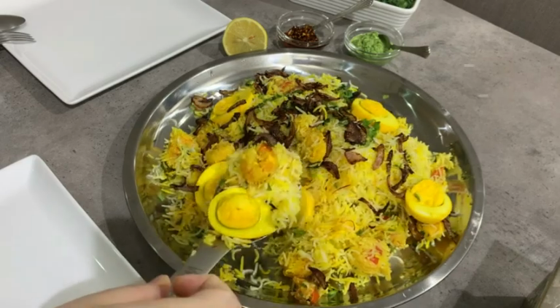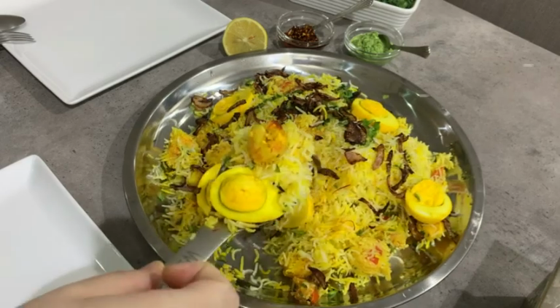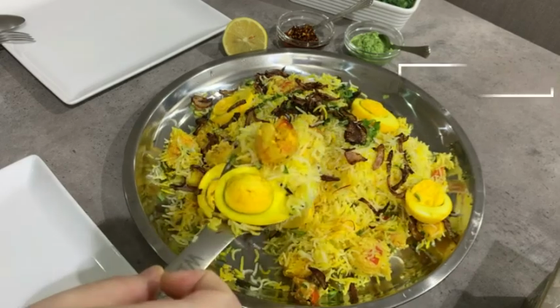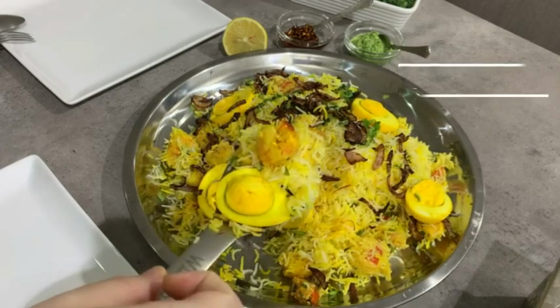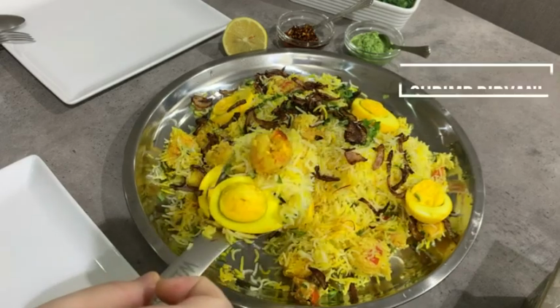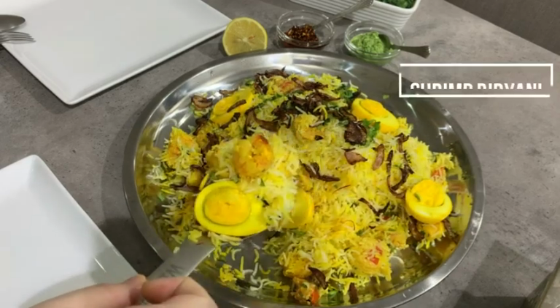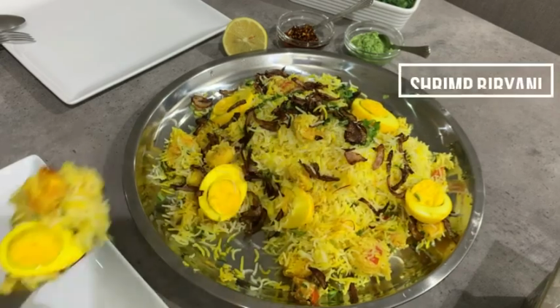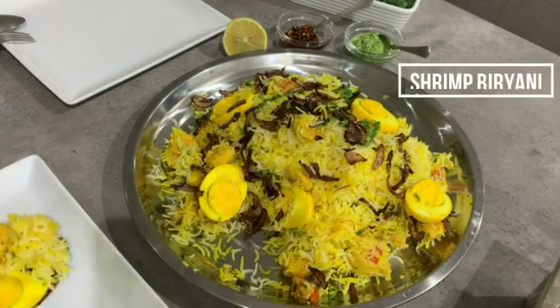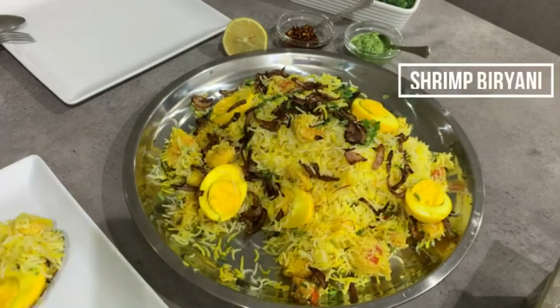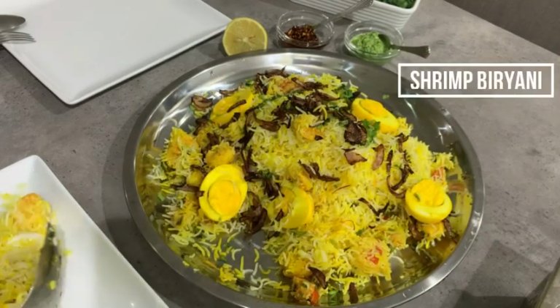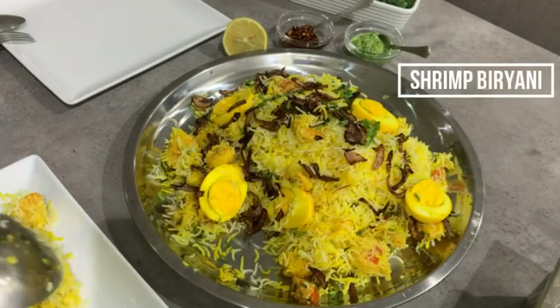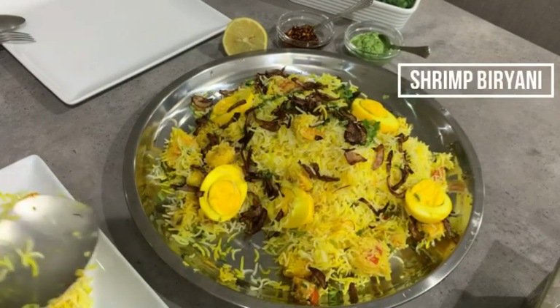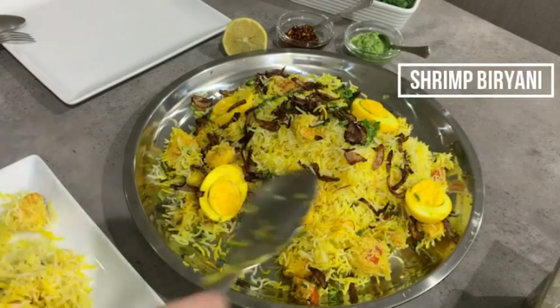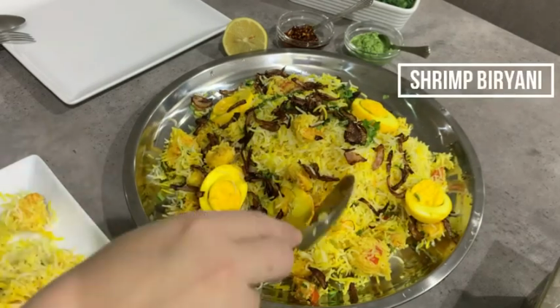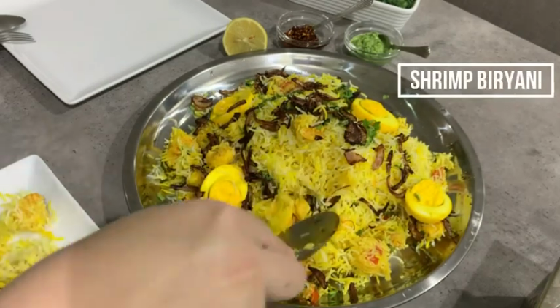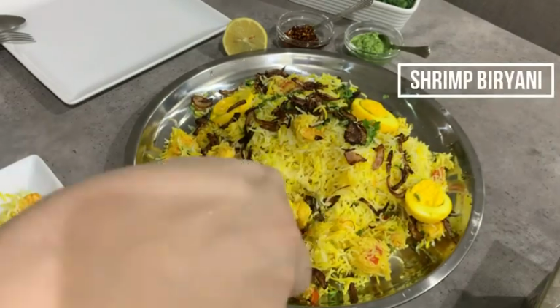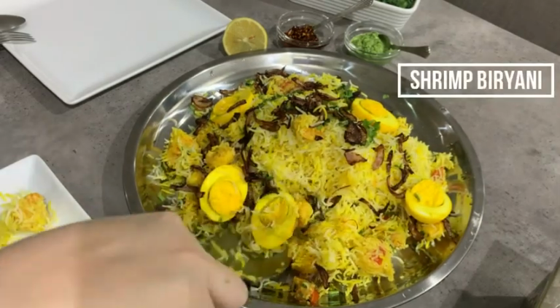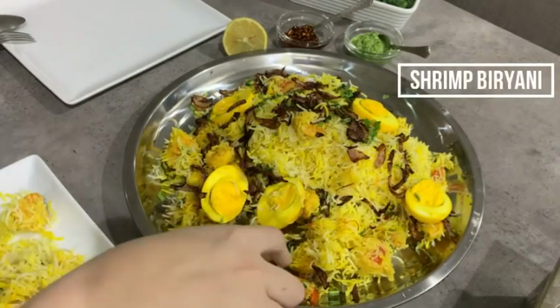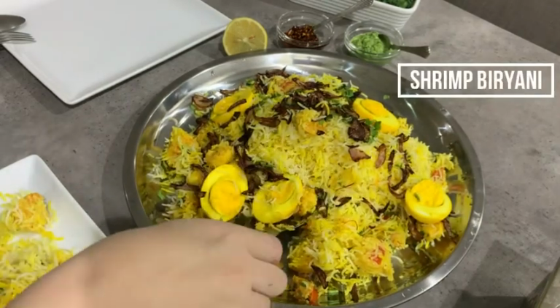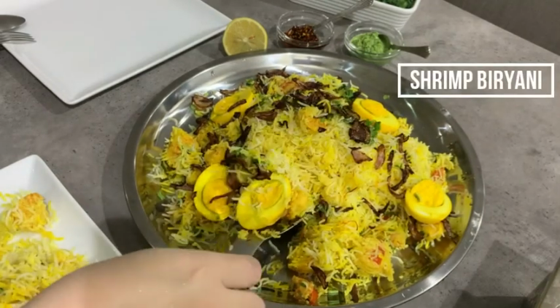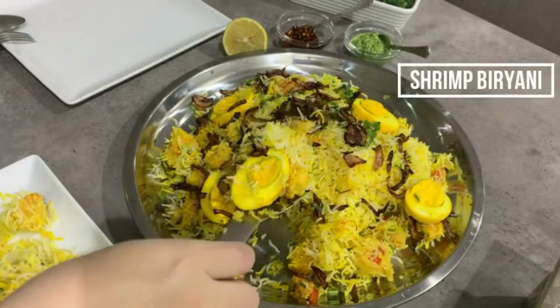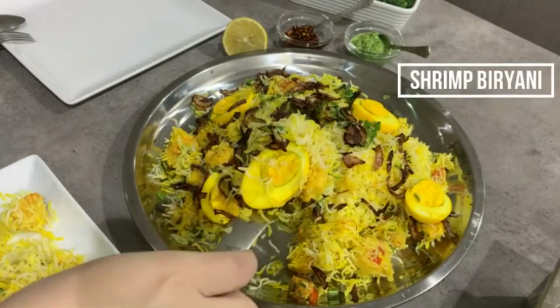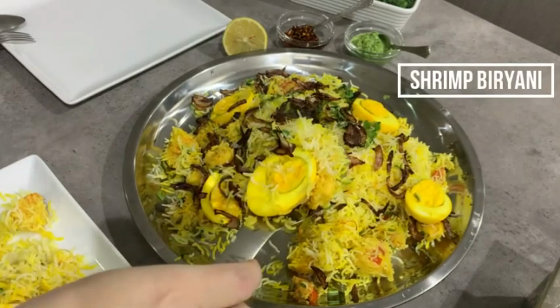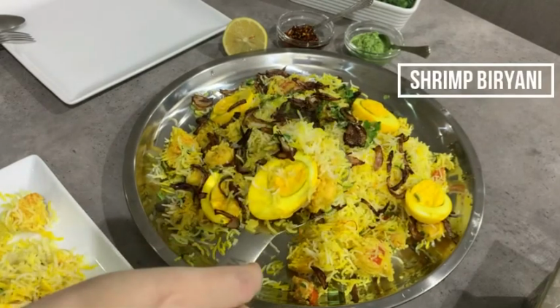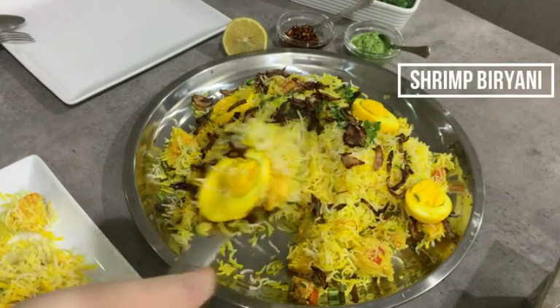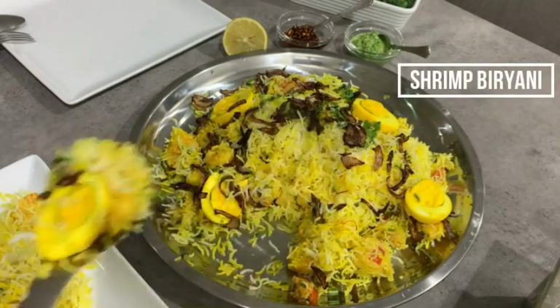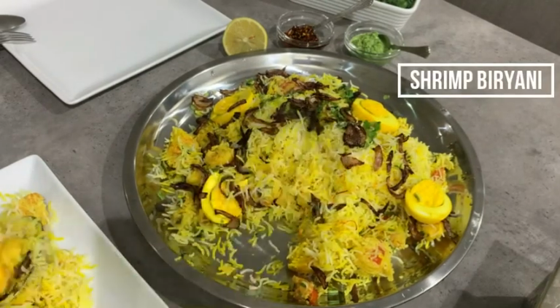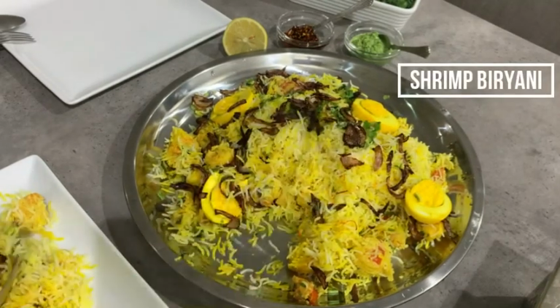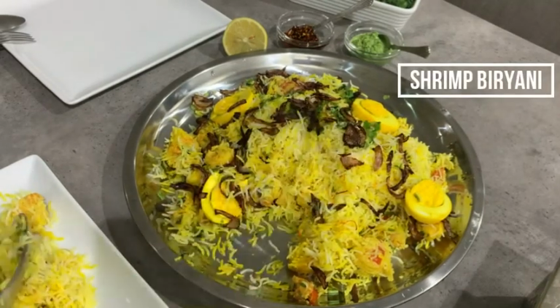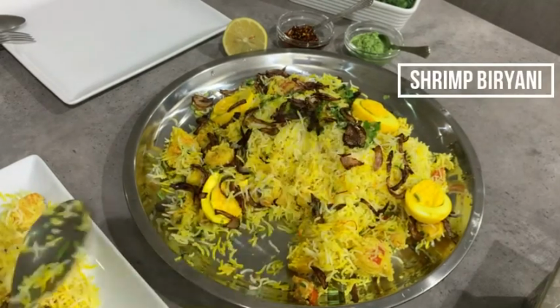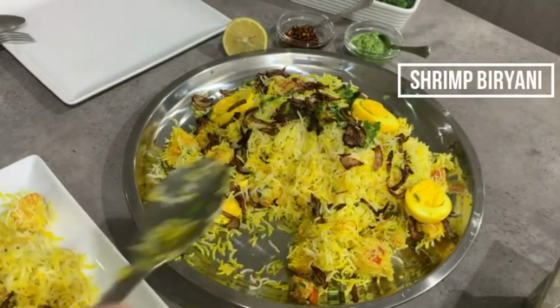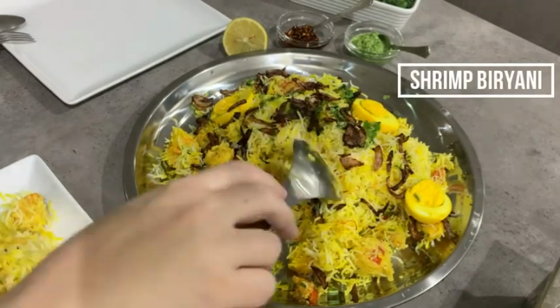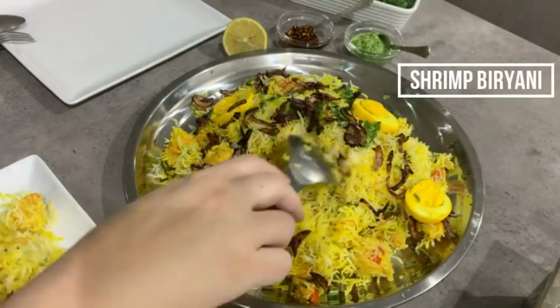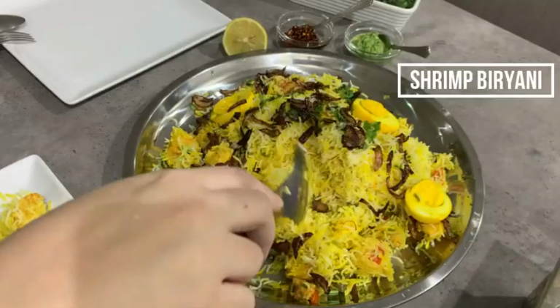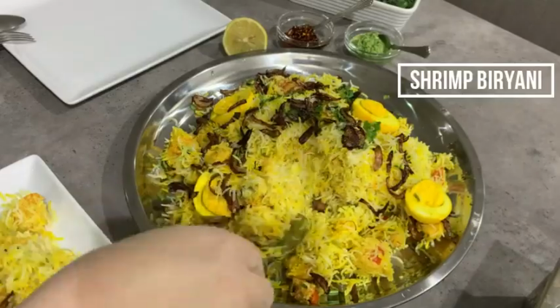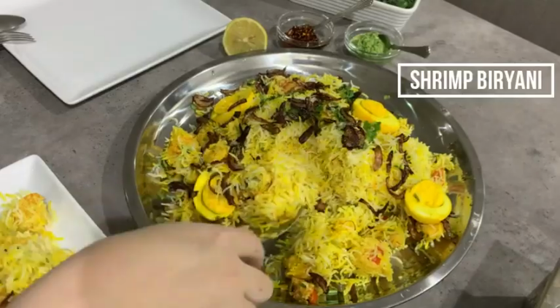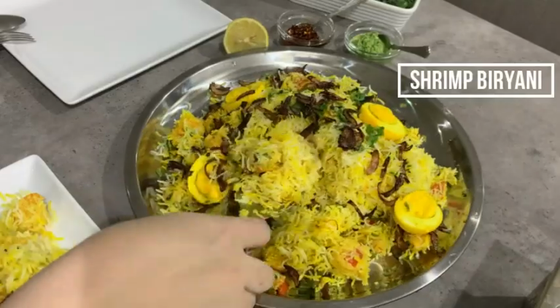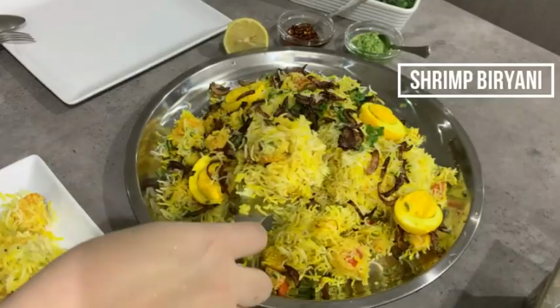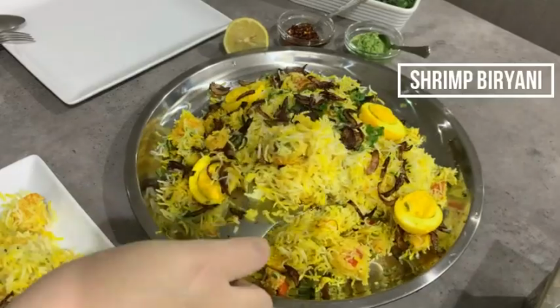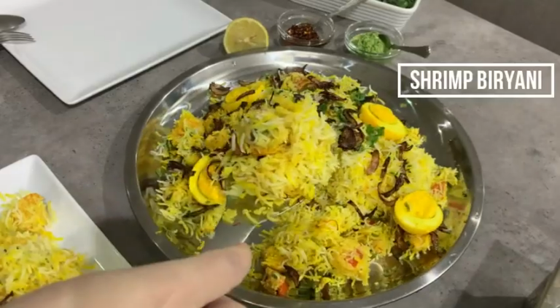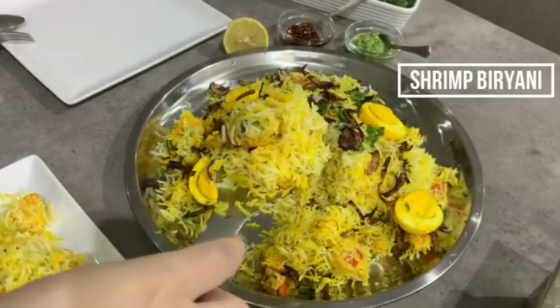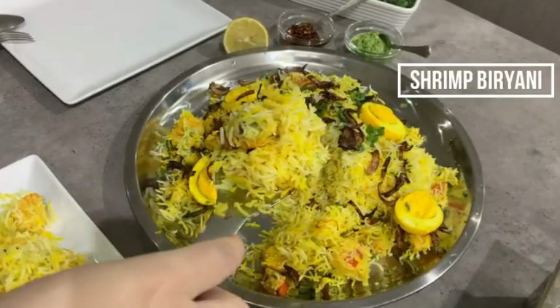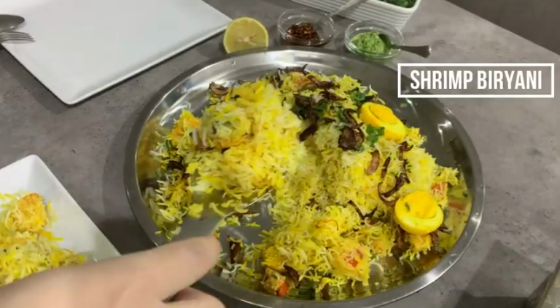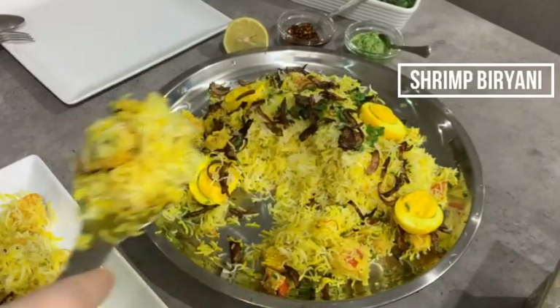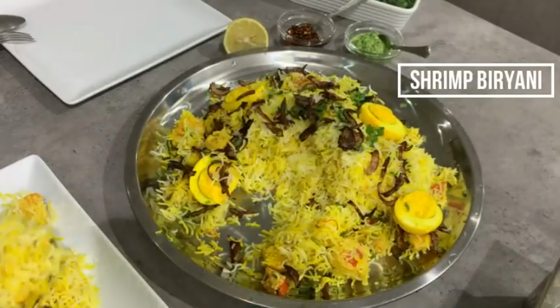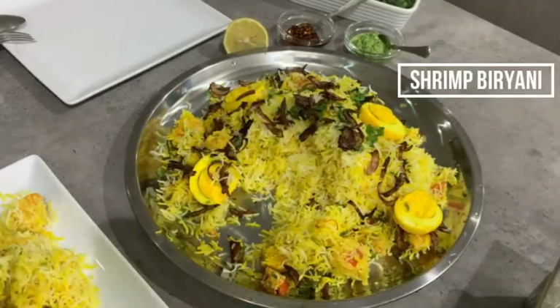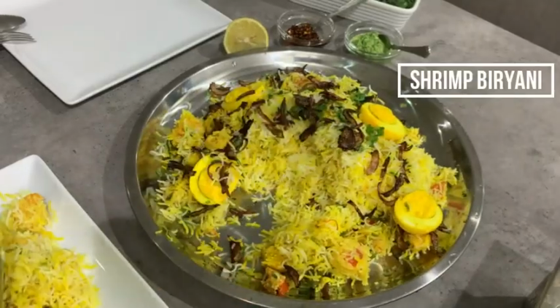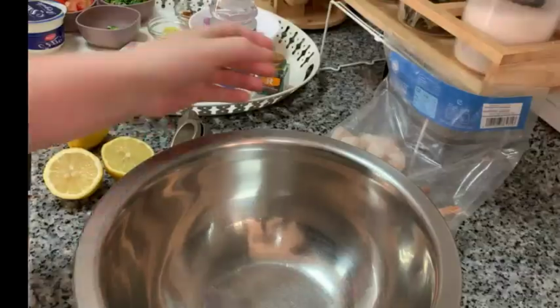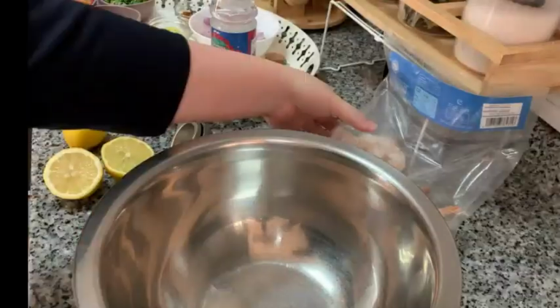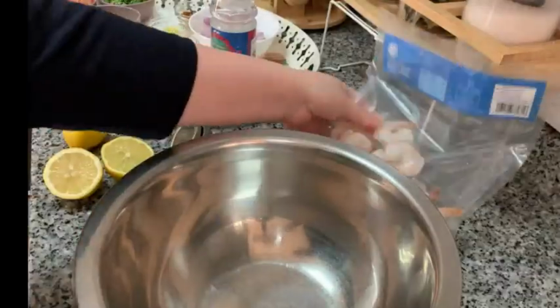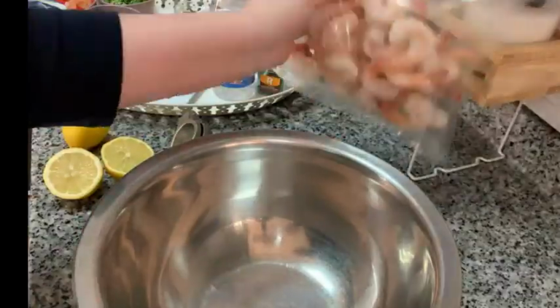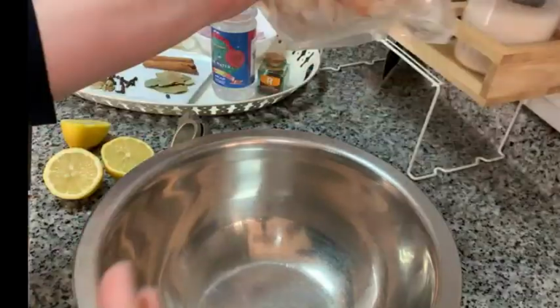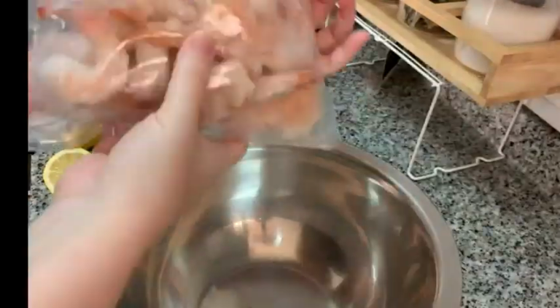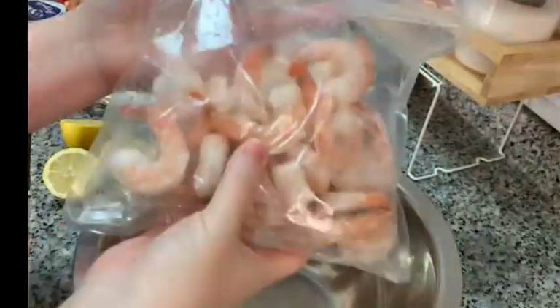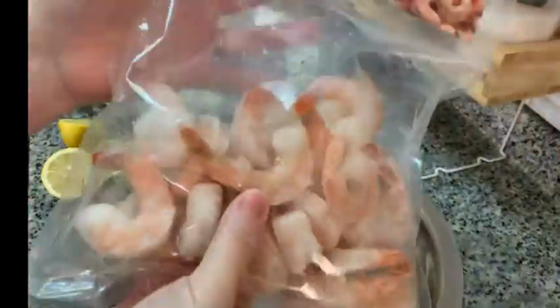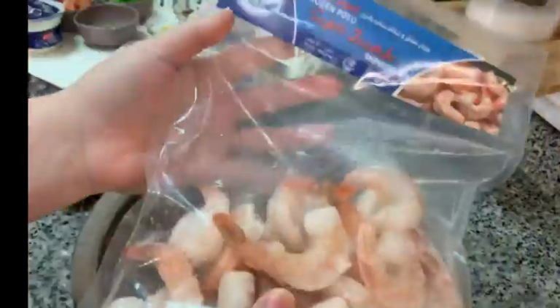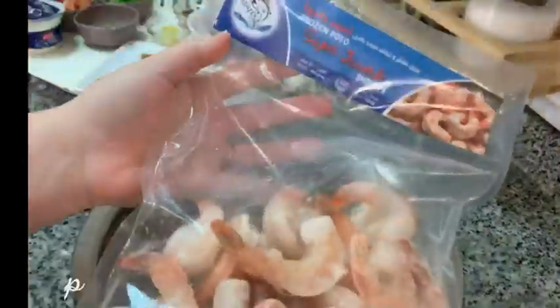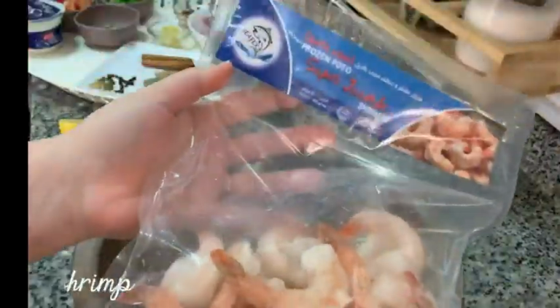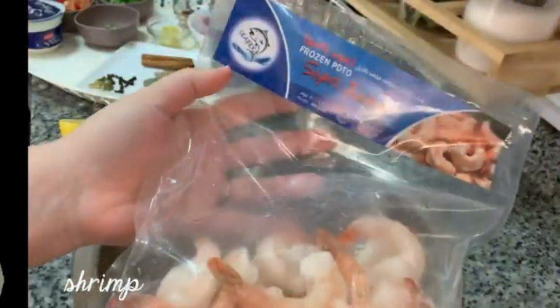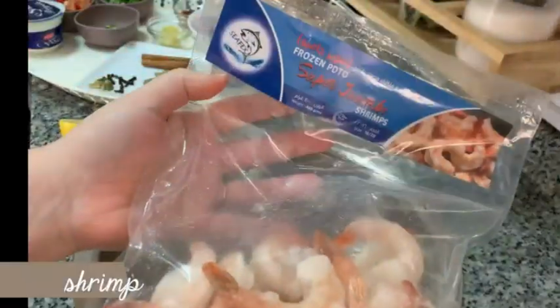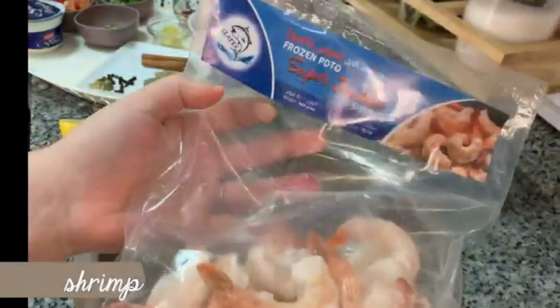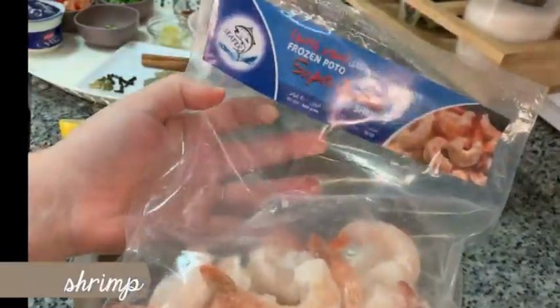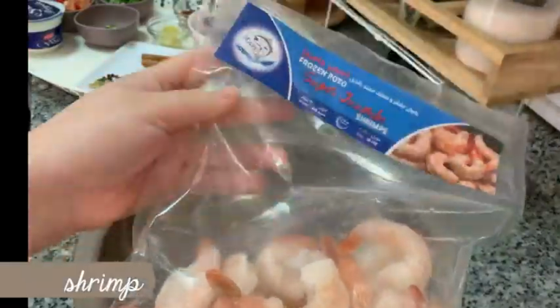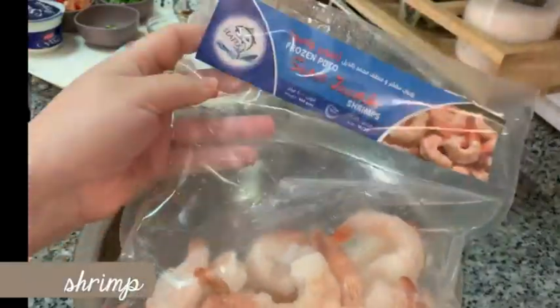Hello and welcome to Sunsets in Kuwait. Today I'm gonna show you how to make the beginner's version of shrimp biryani.